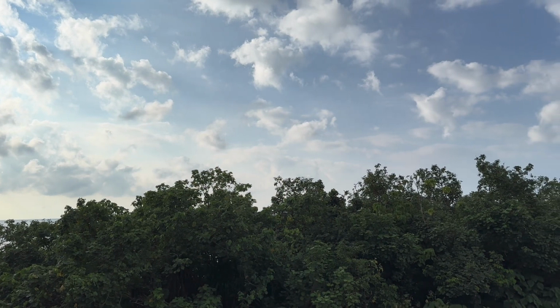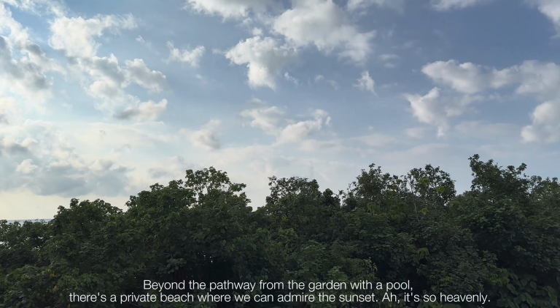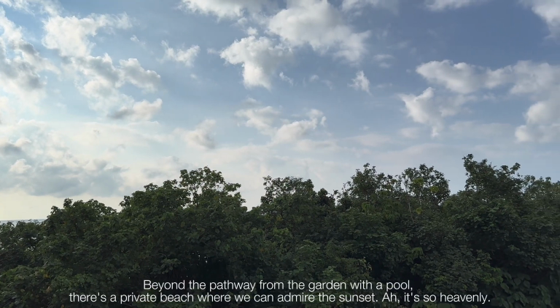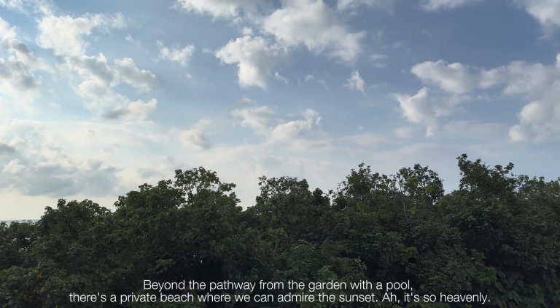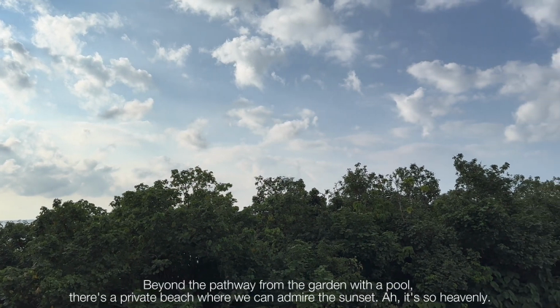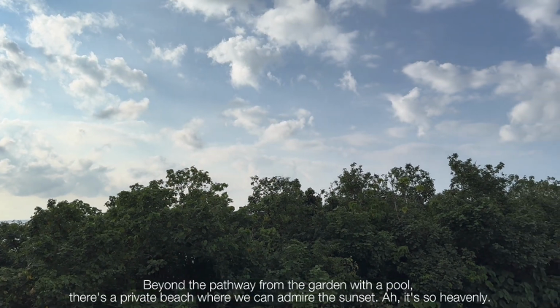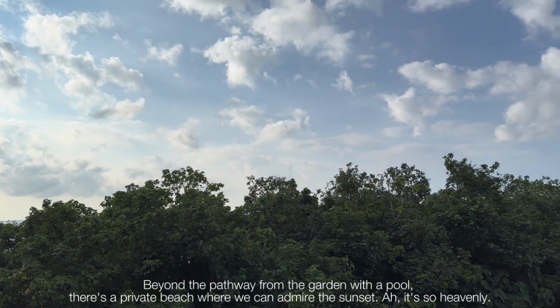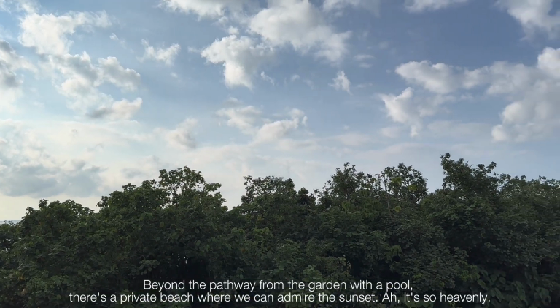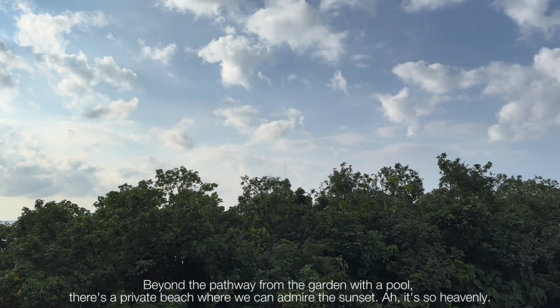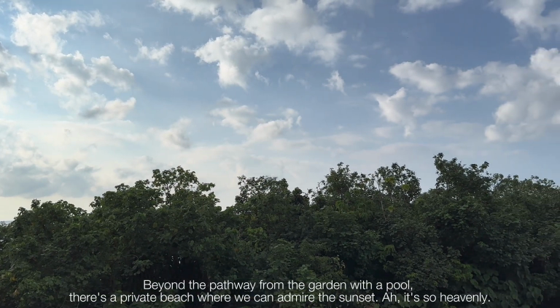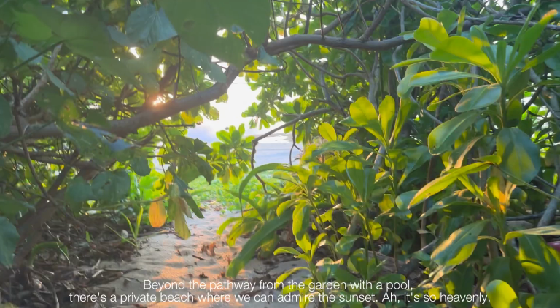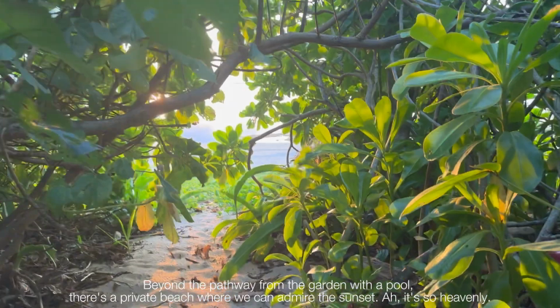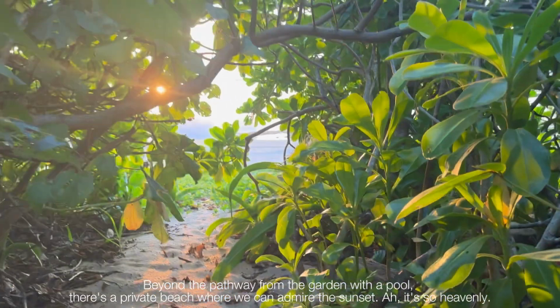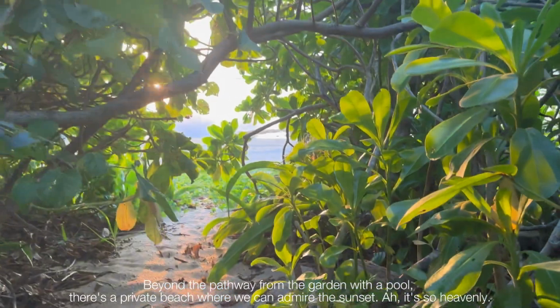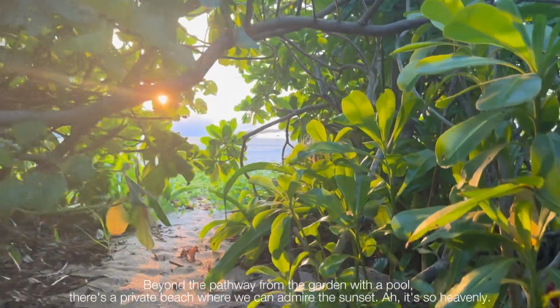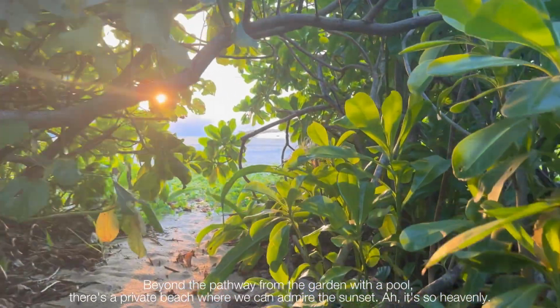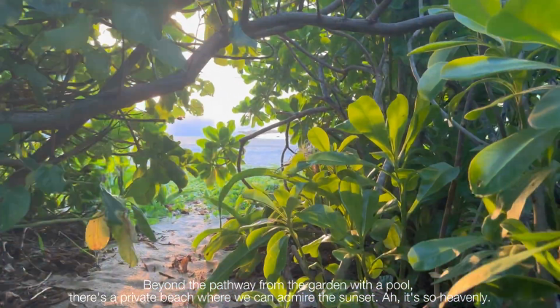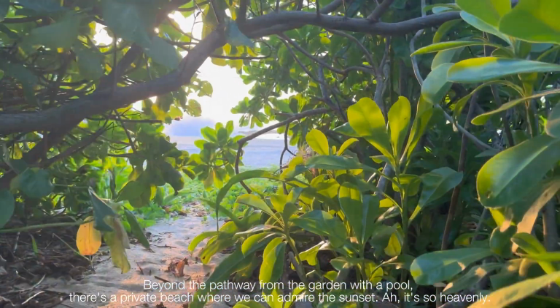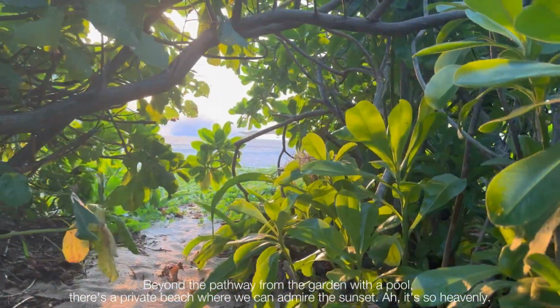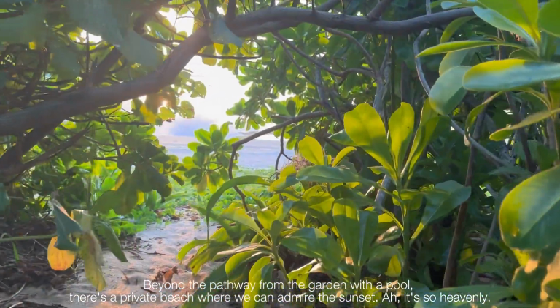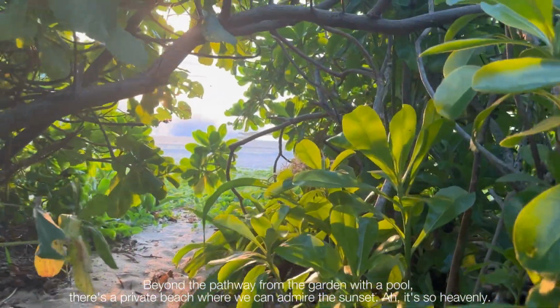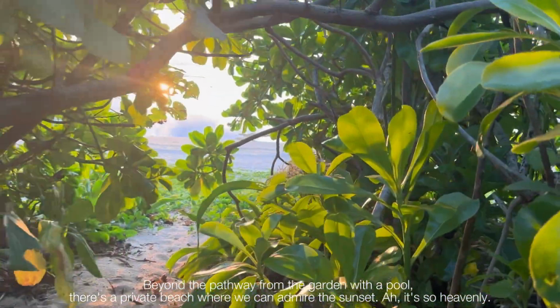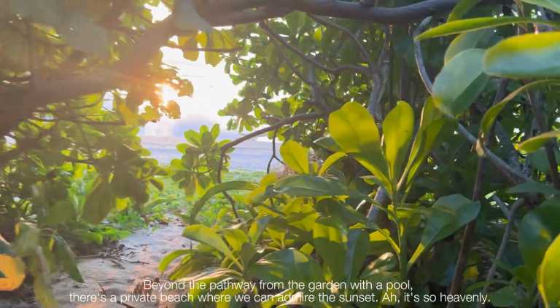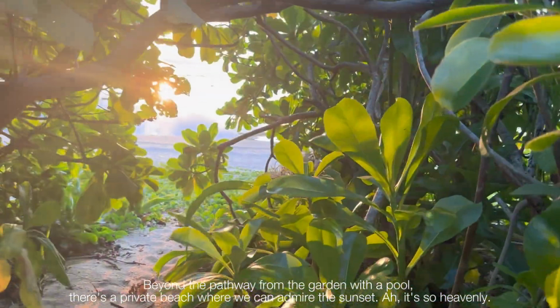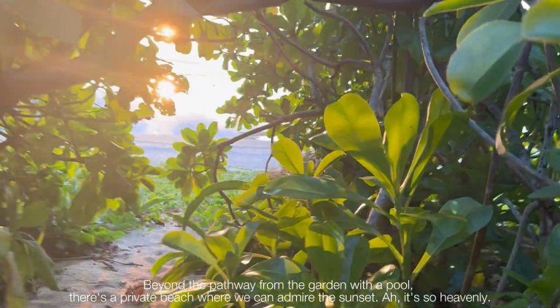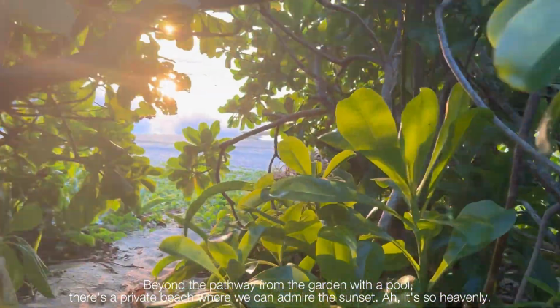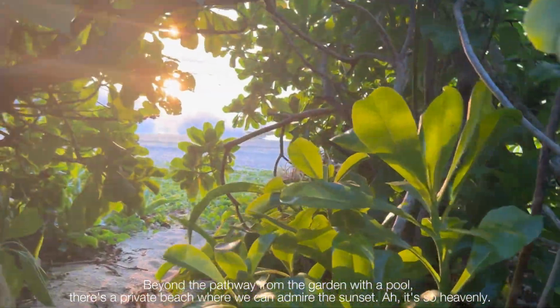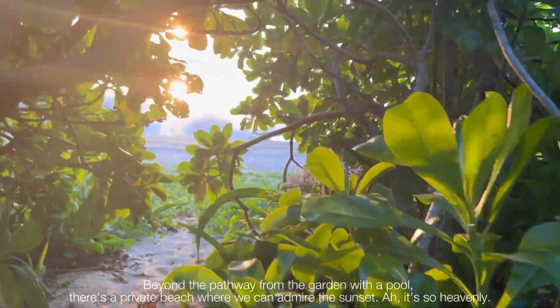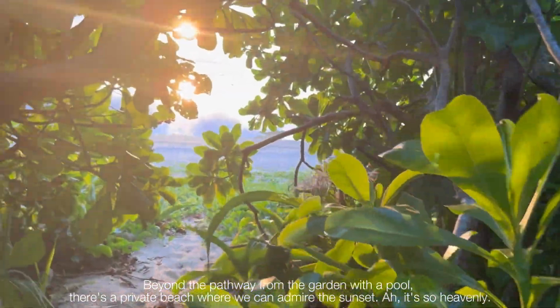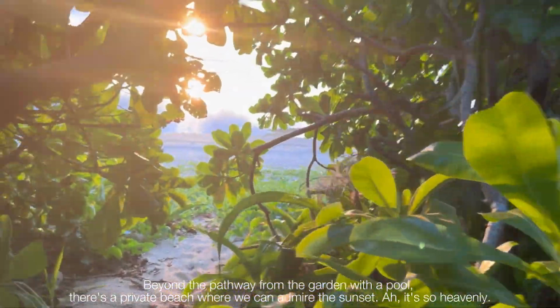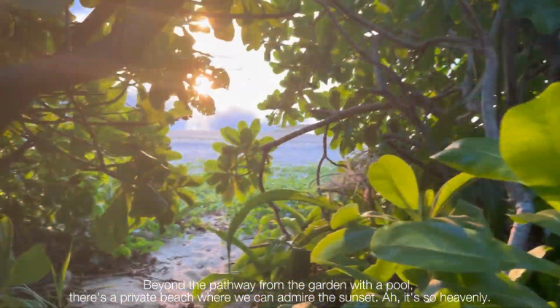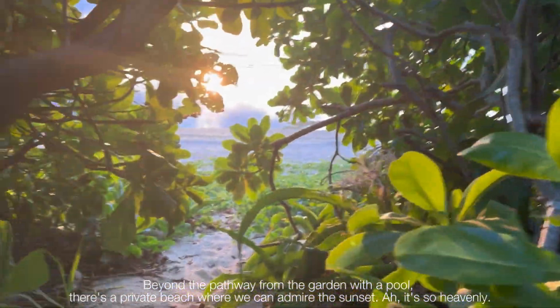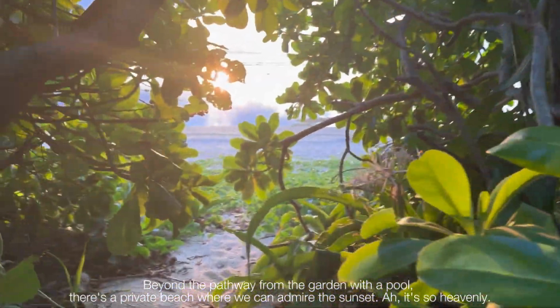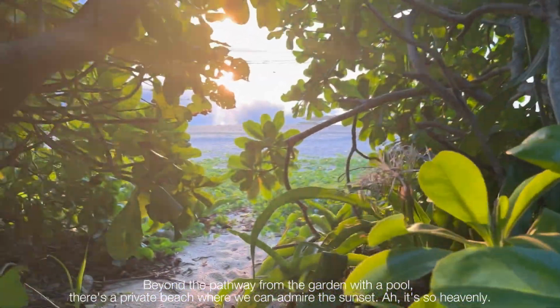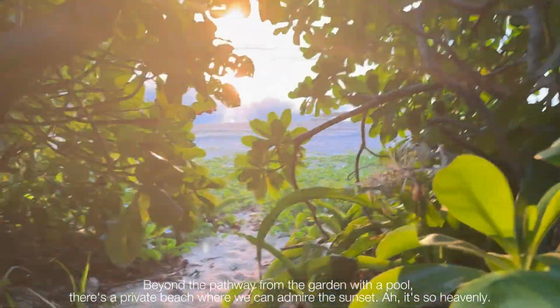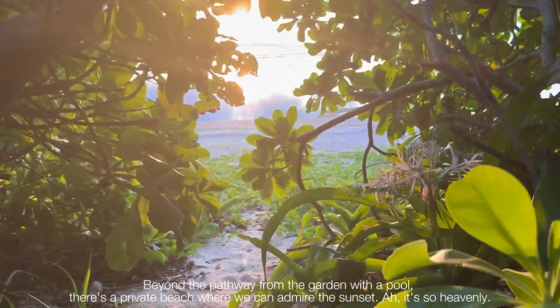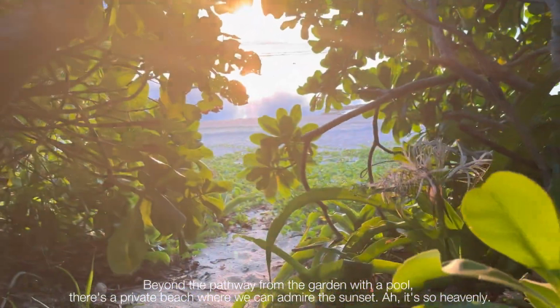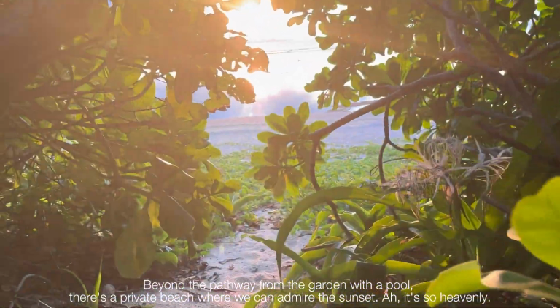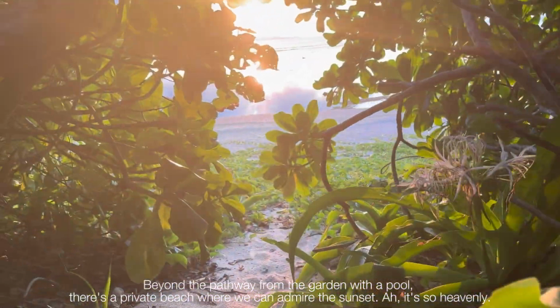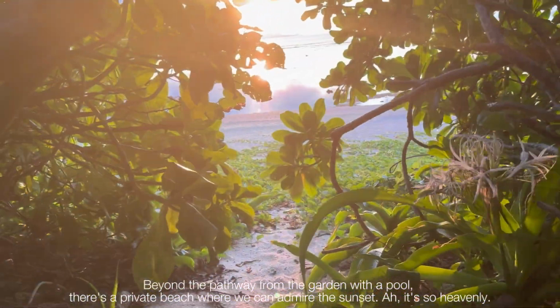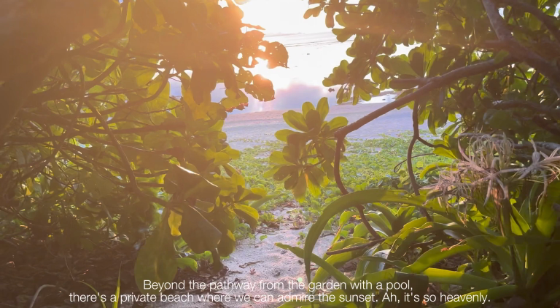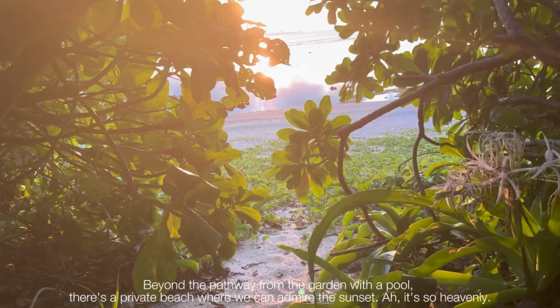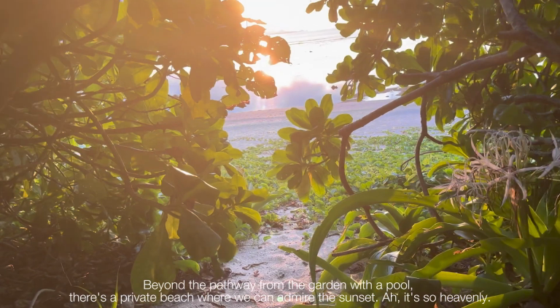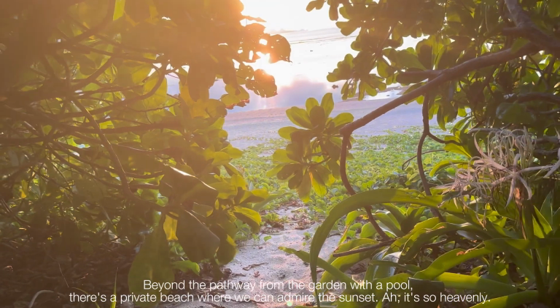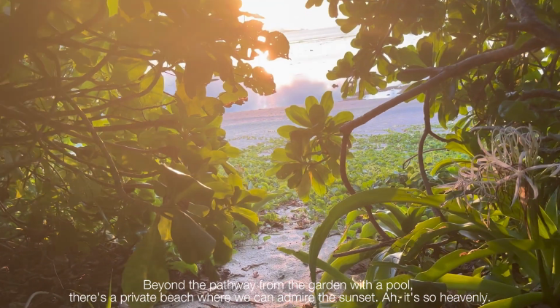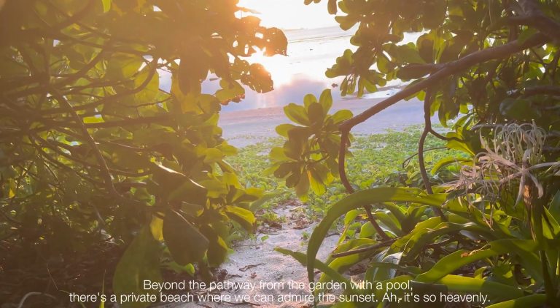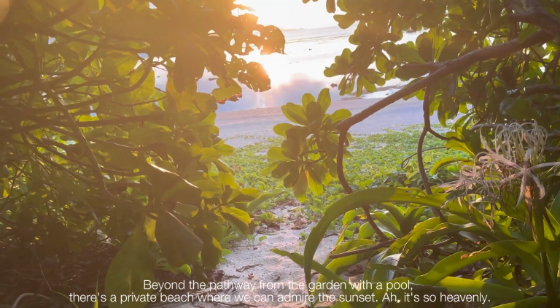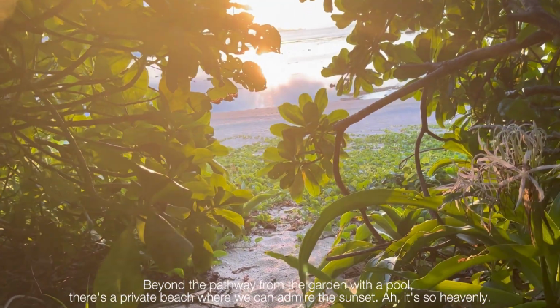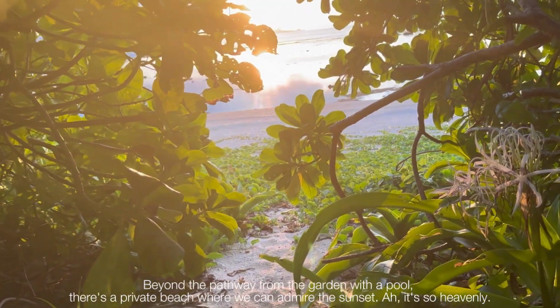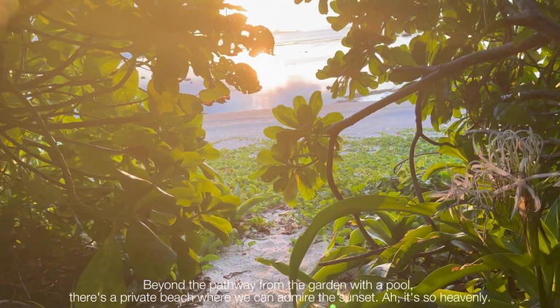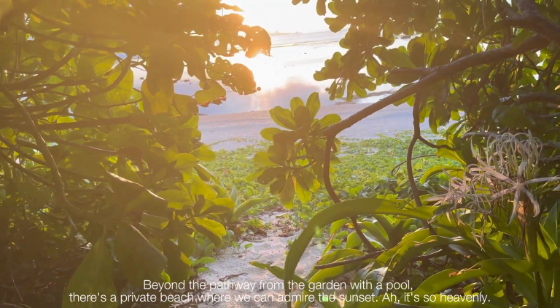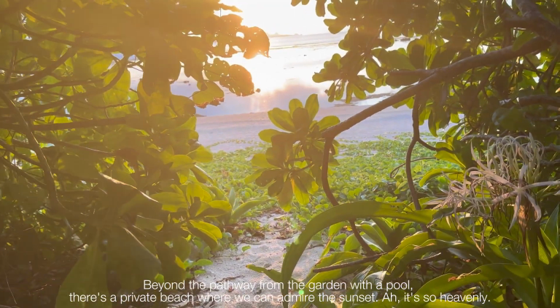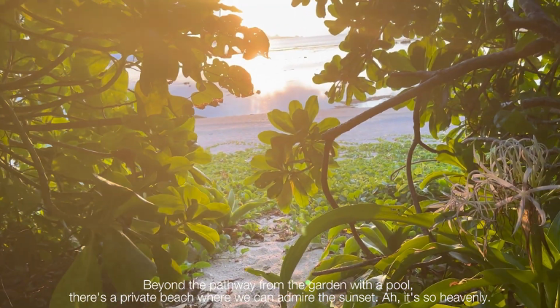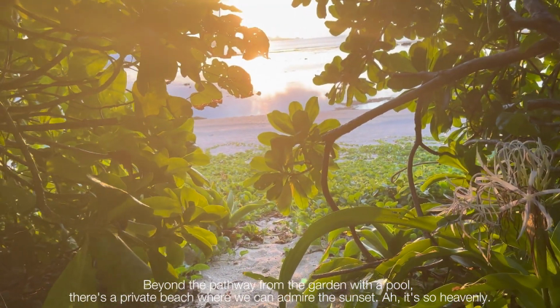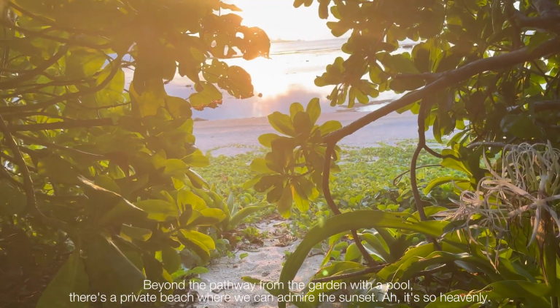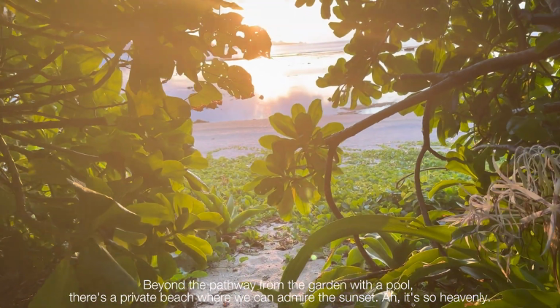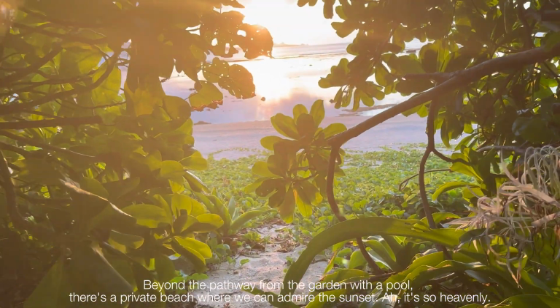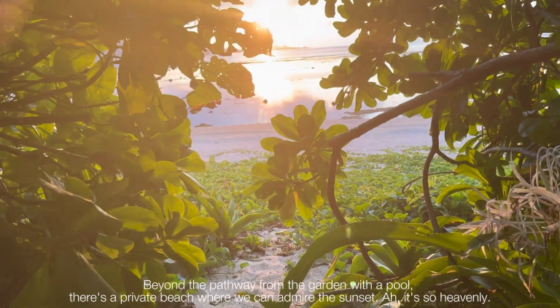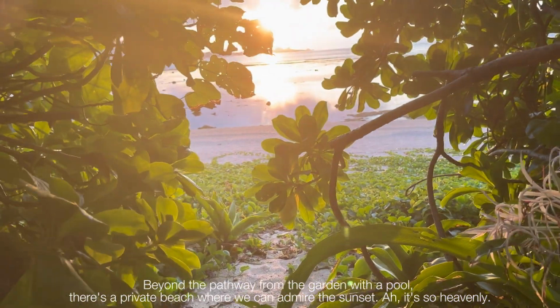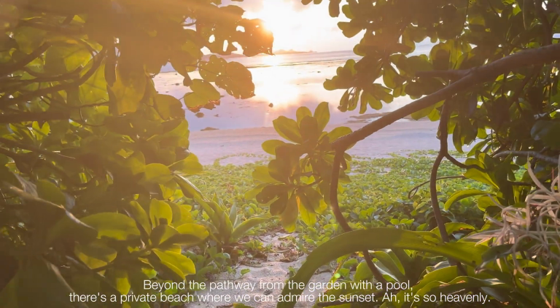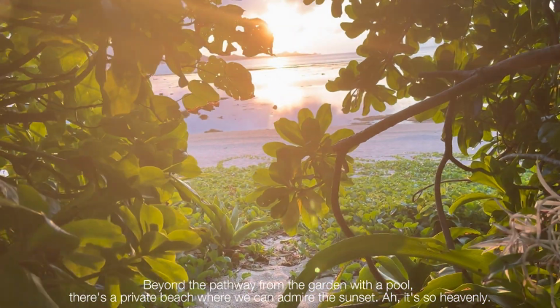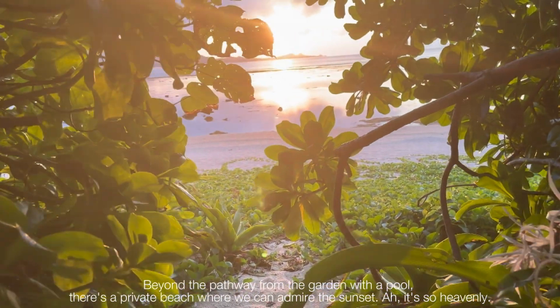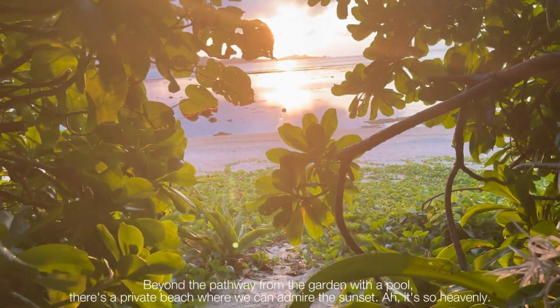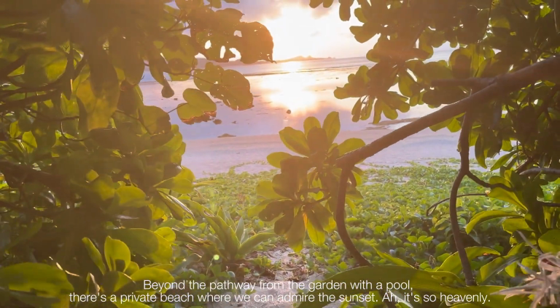Beyond the pathway from the garden with a pool, there's a private beach where we can admire the sunset. Oh, it's so heavenly!